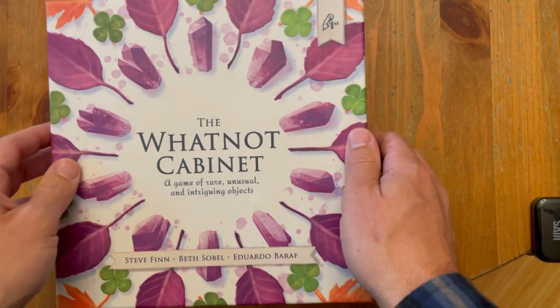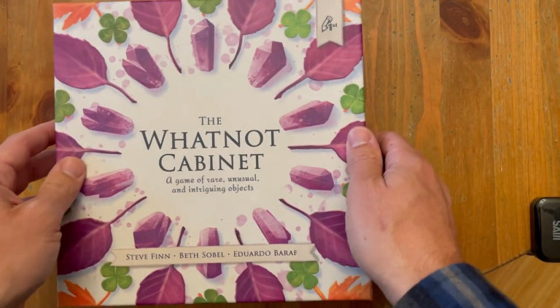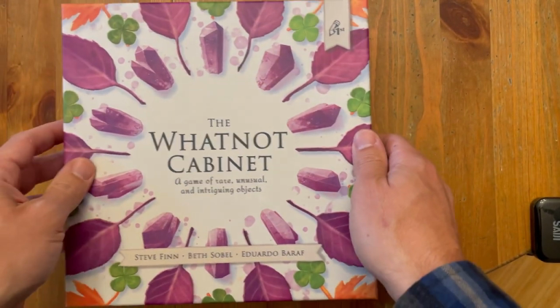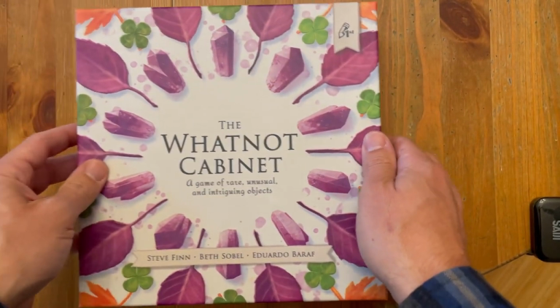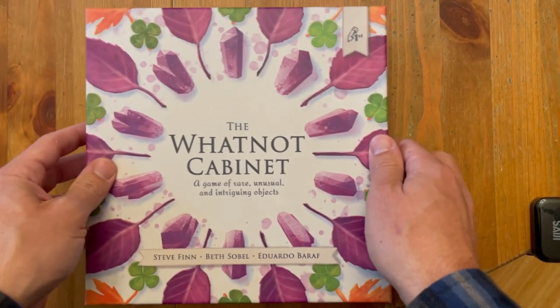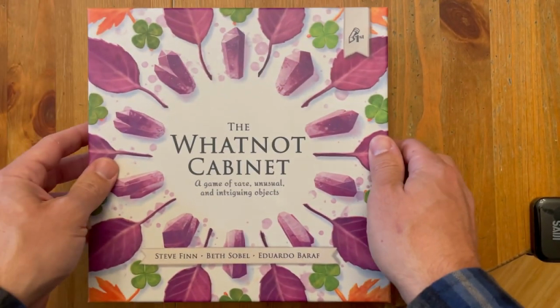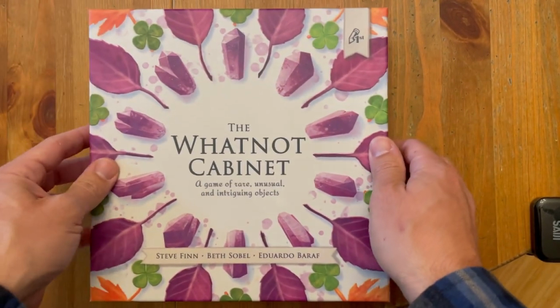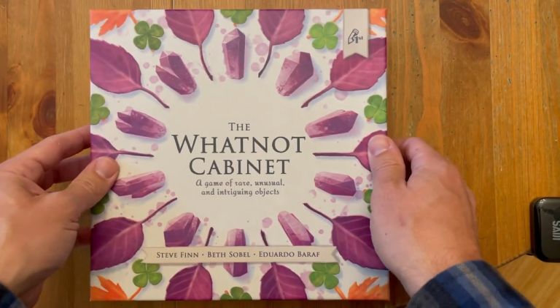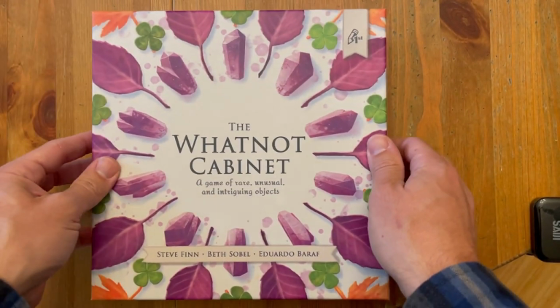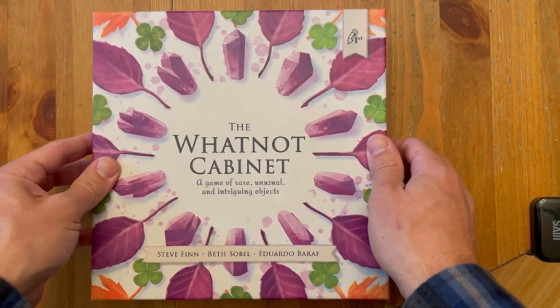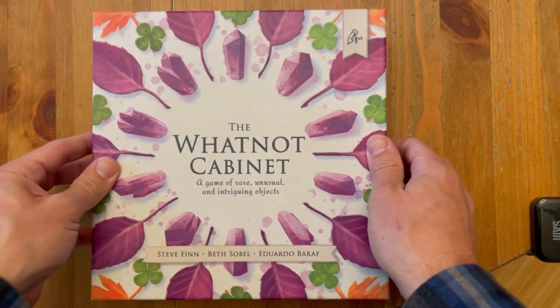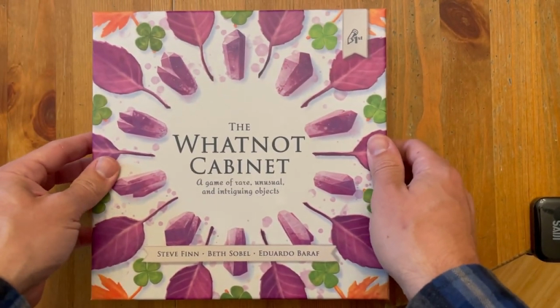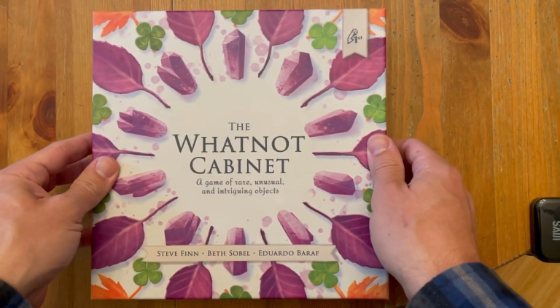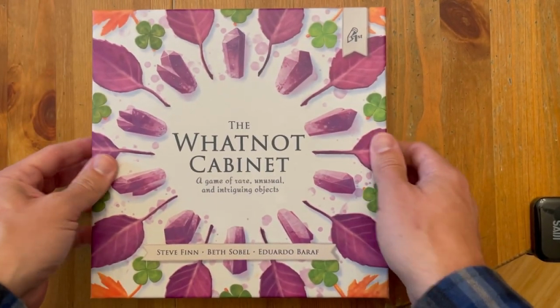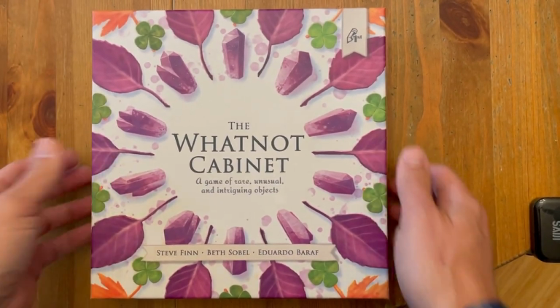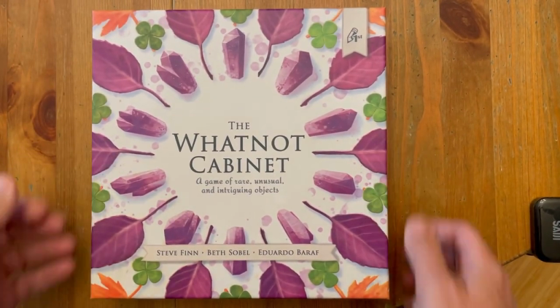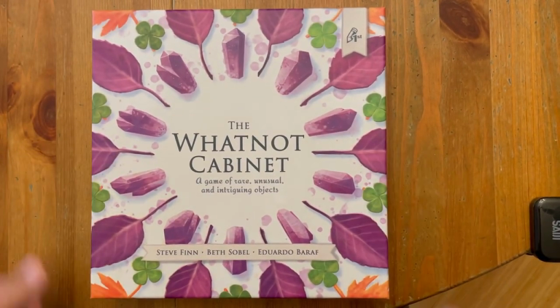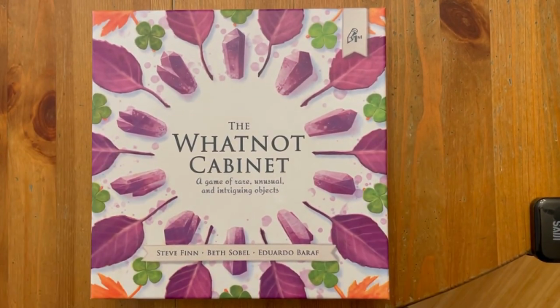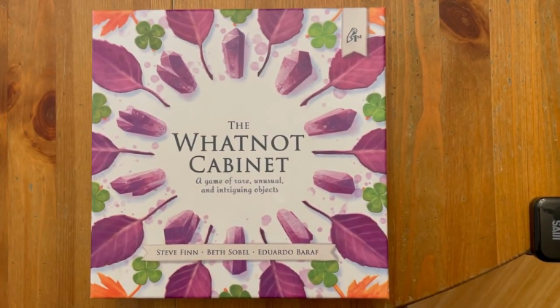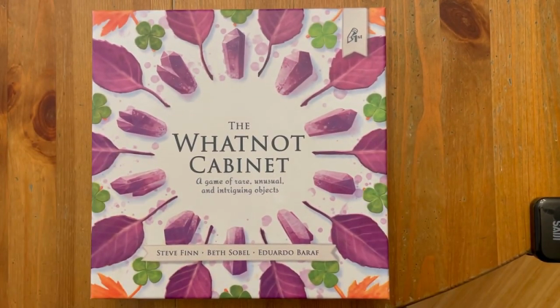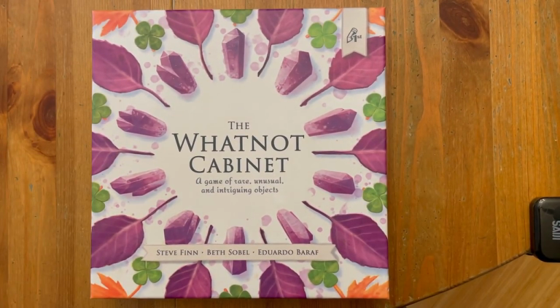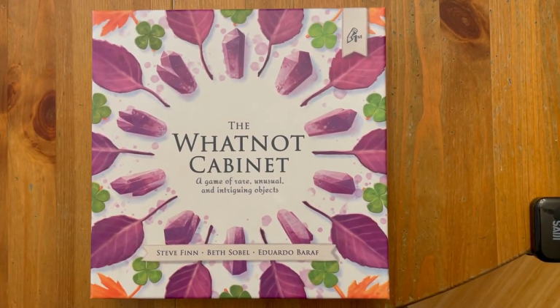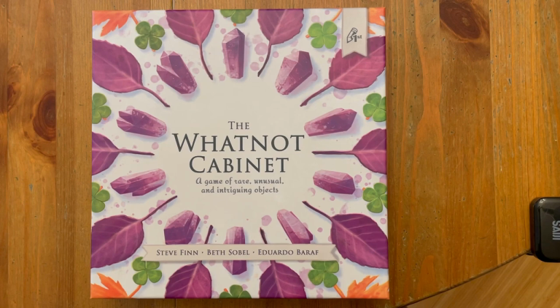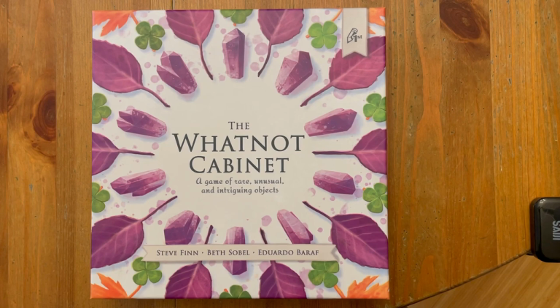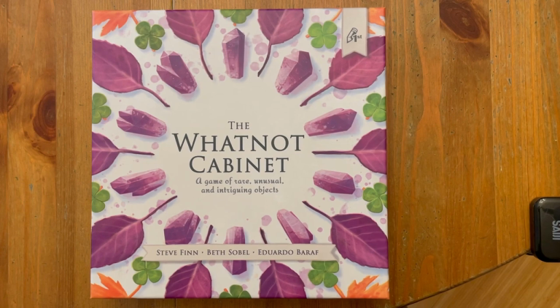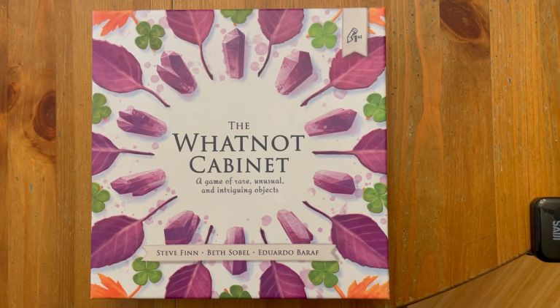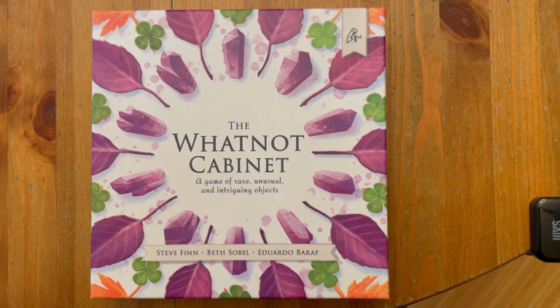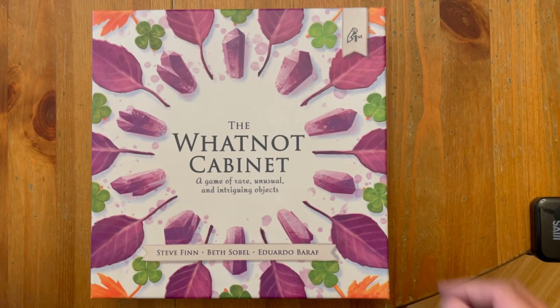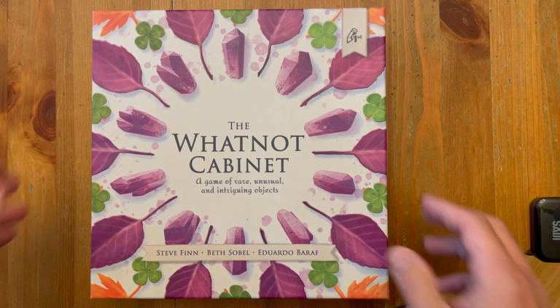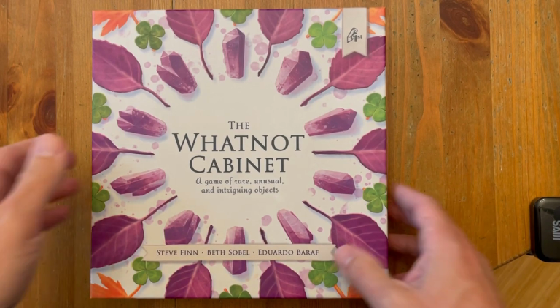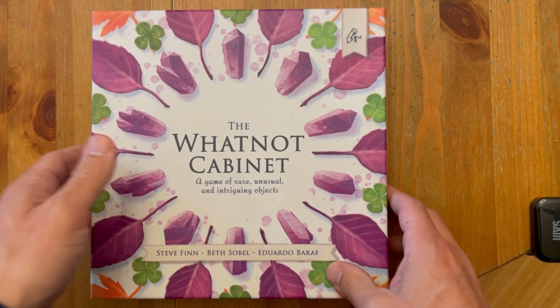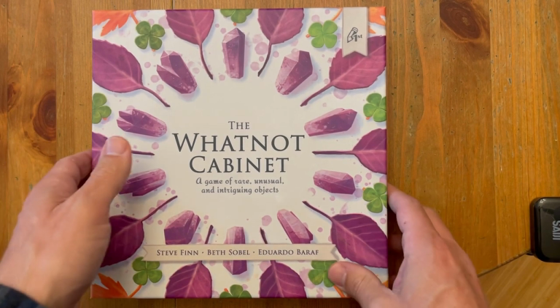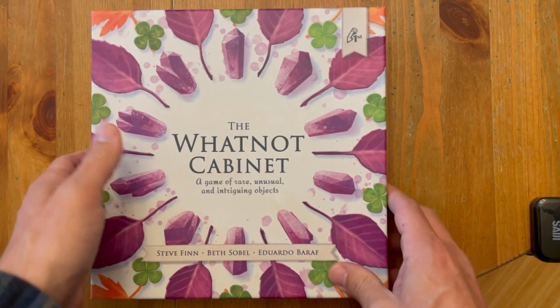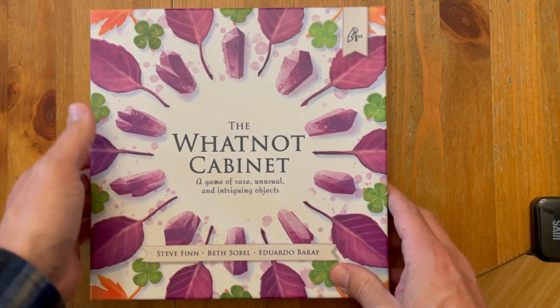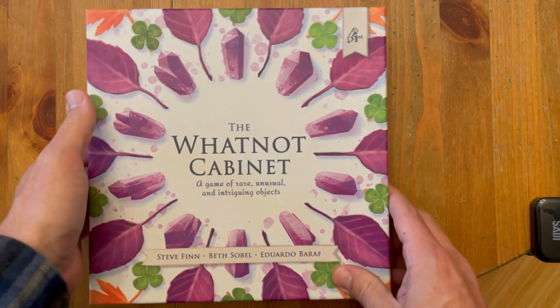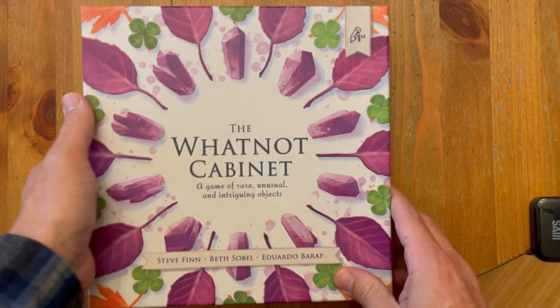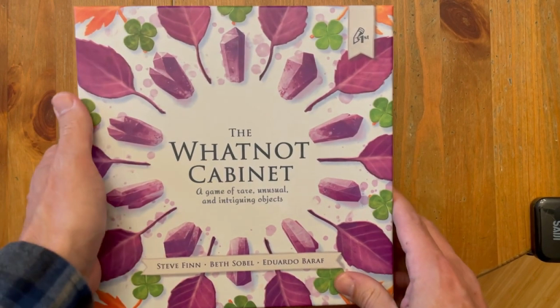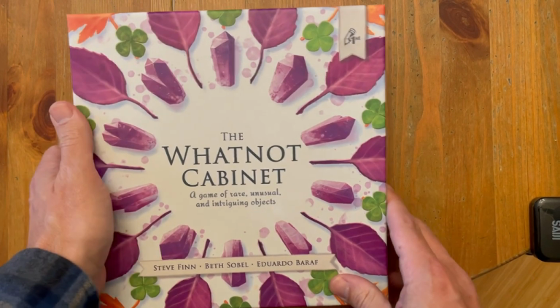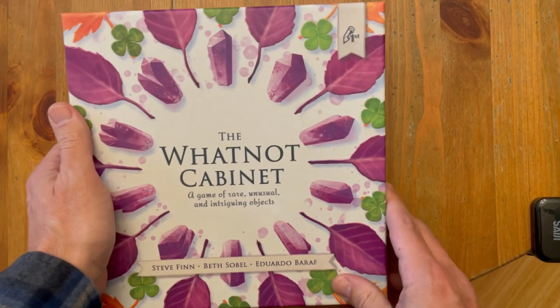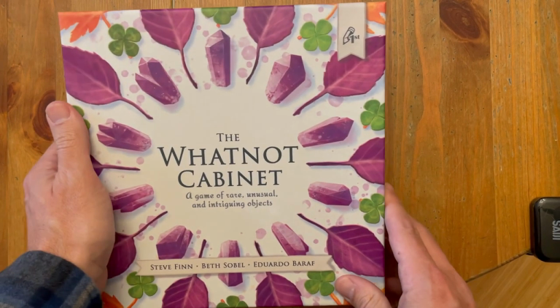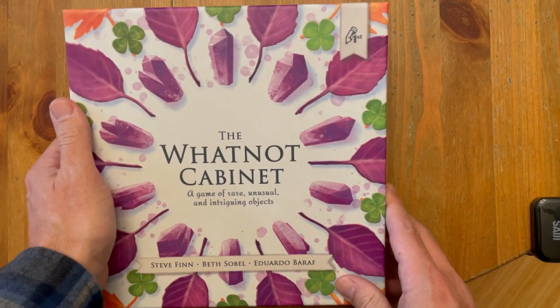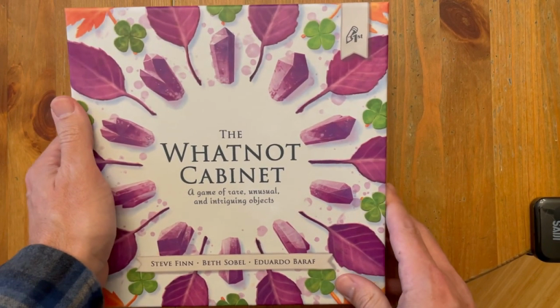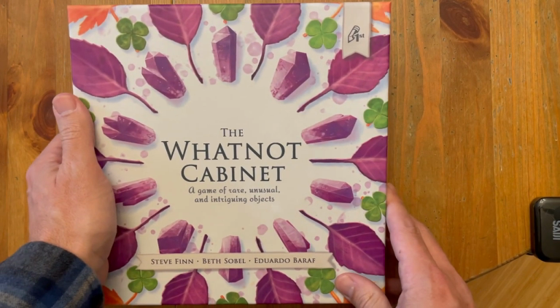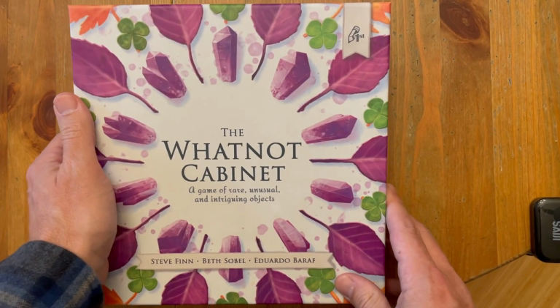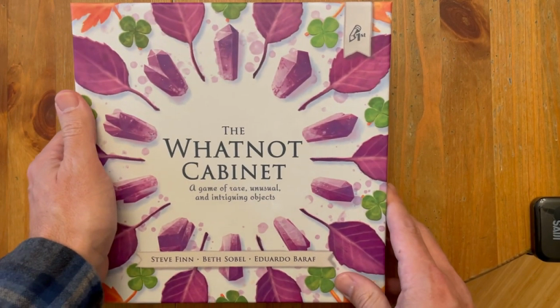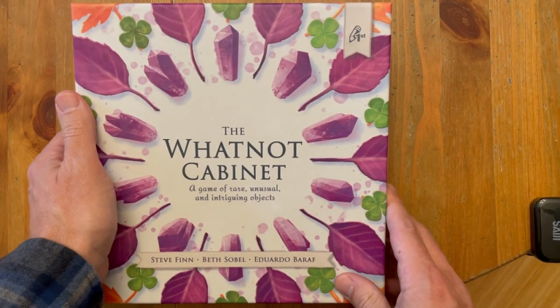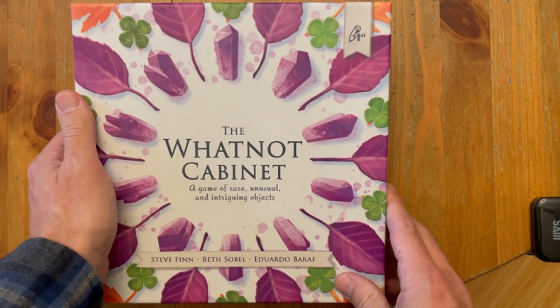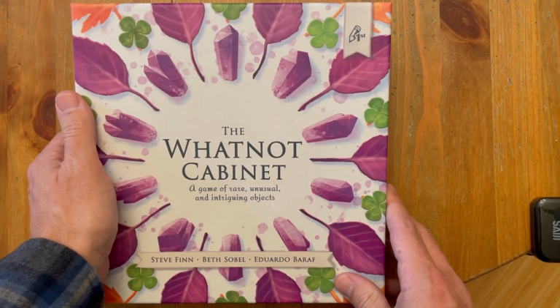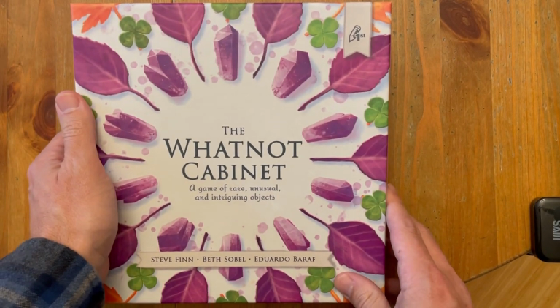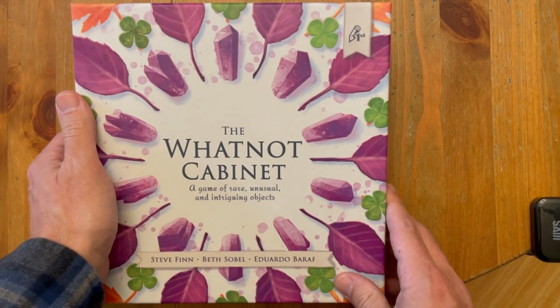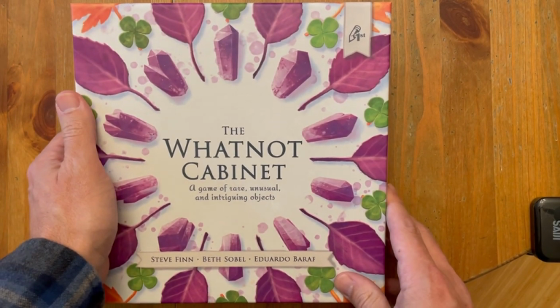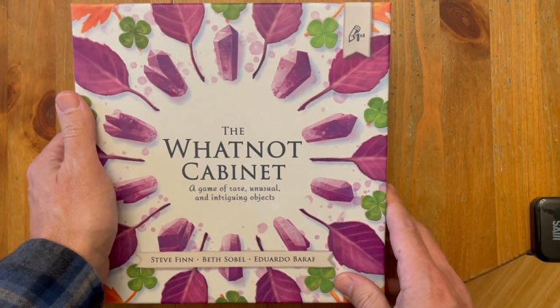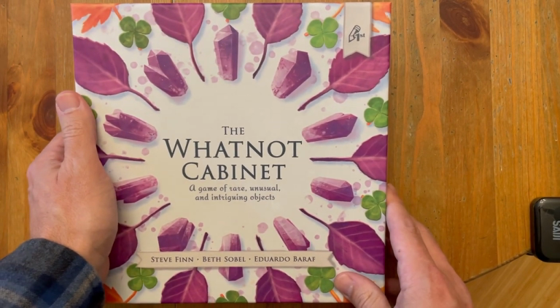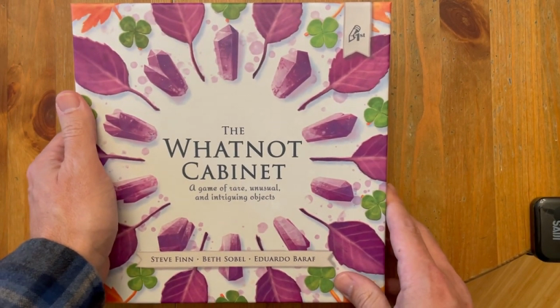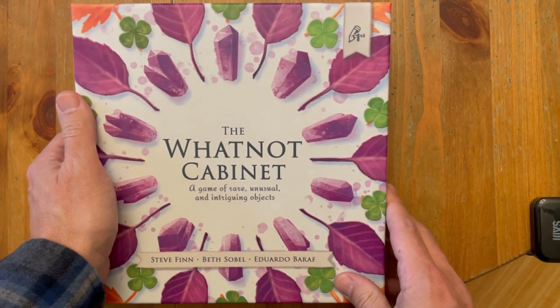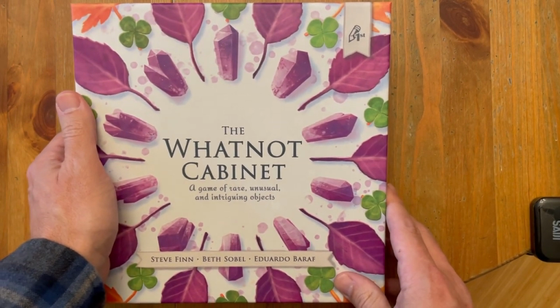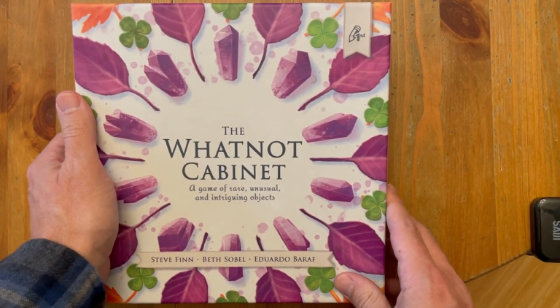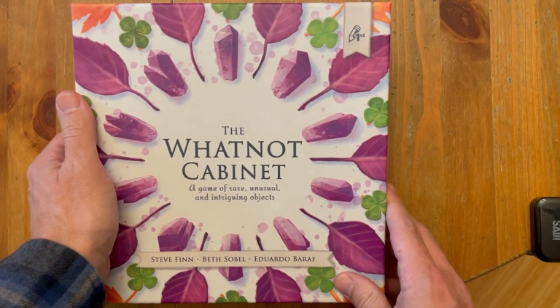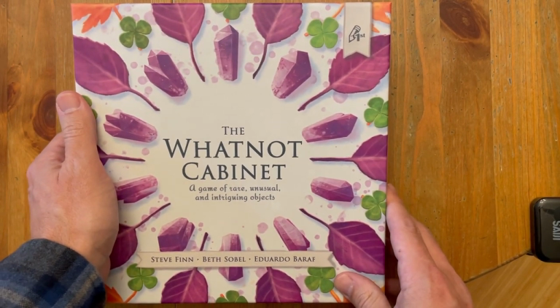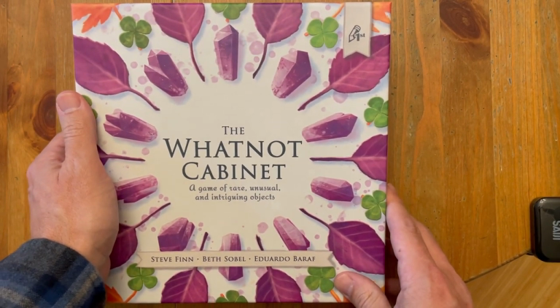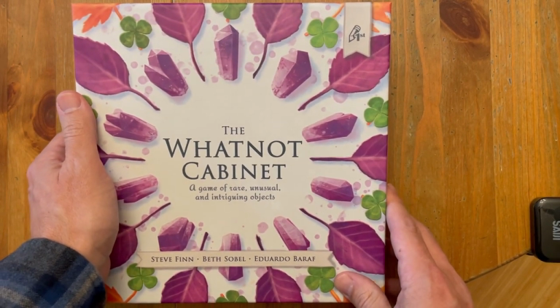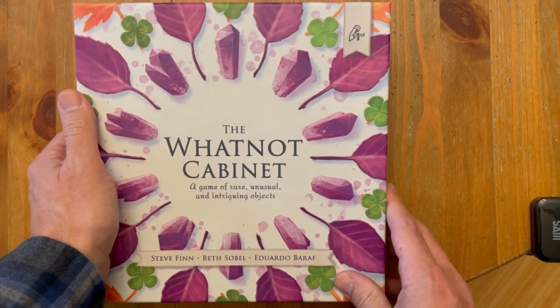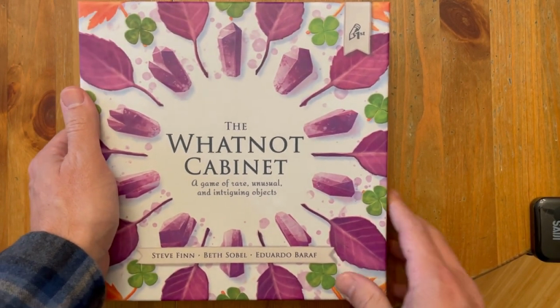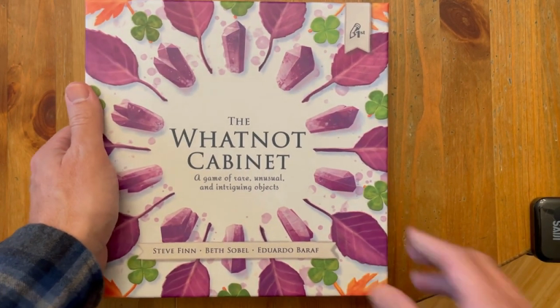Wow. There you have it — super, super exciting. Thanks, bye!